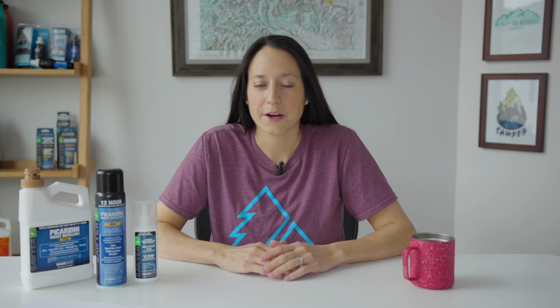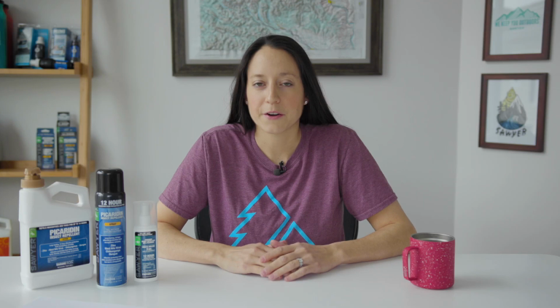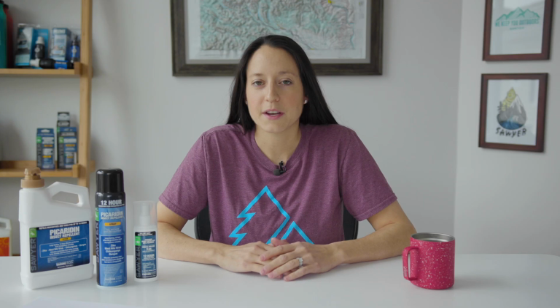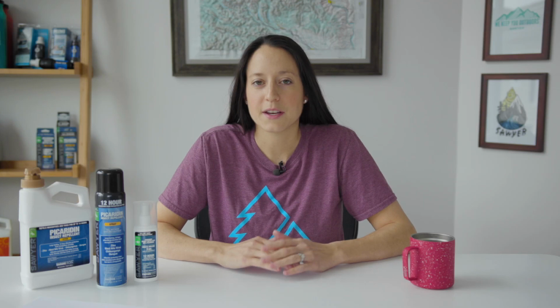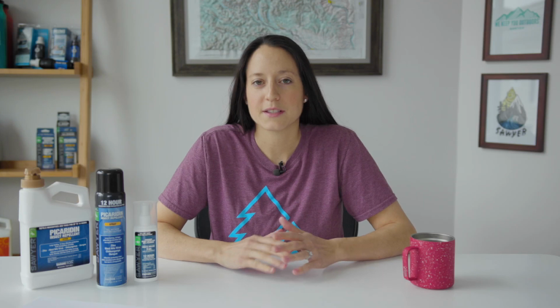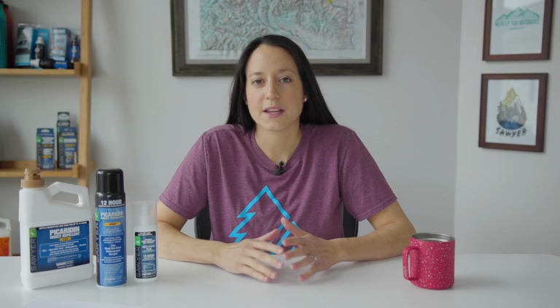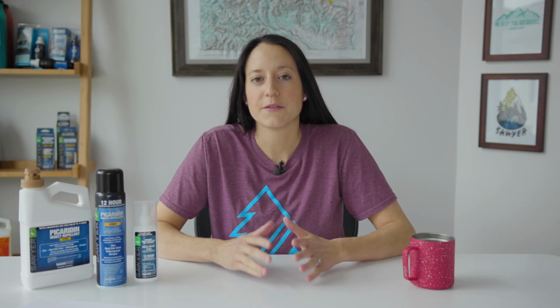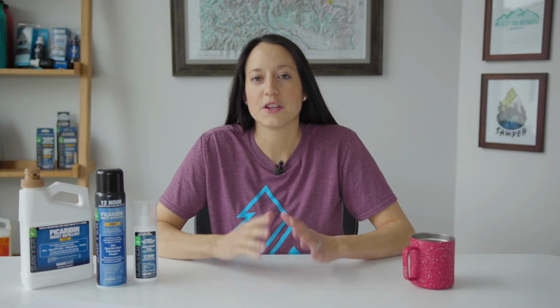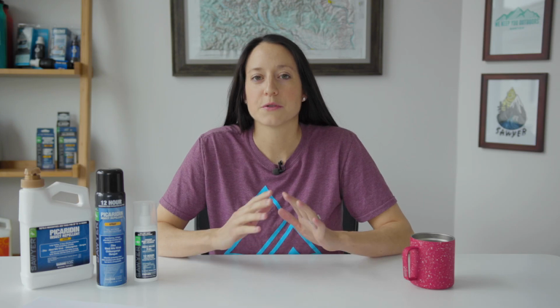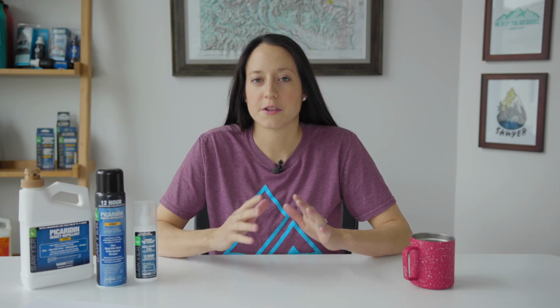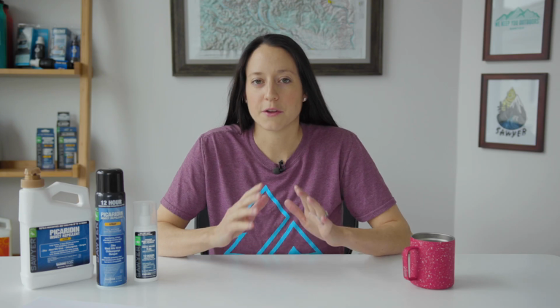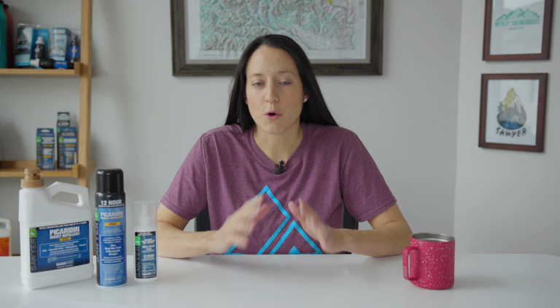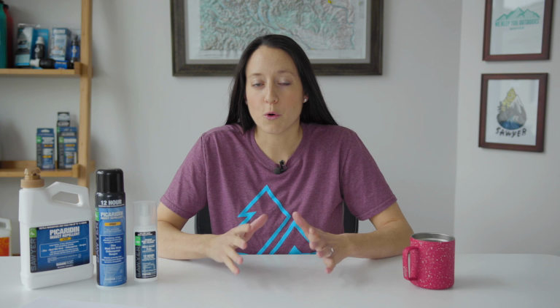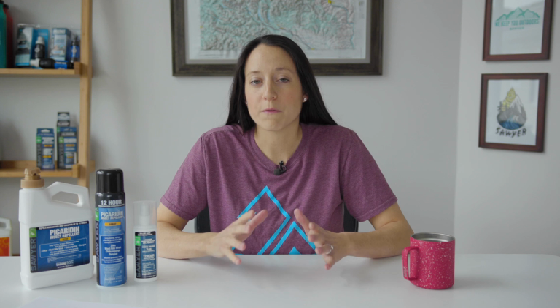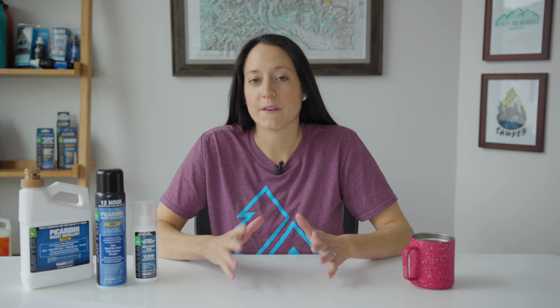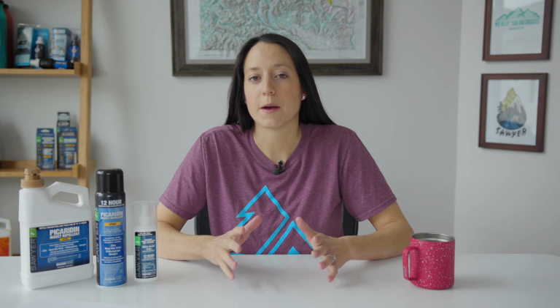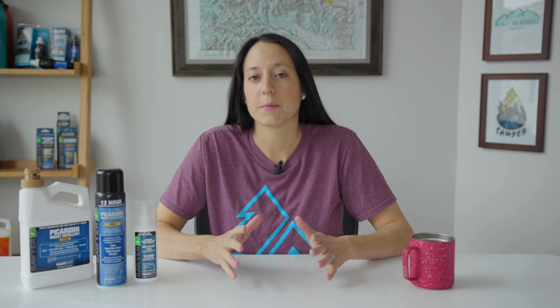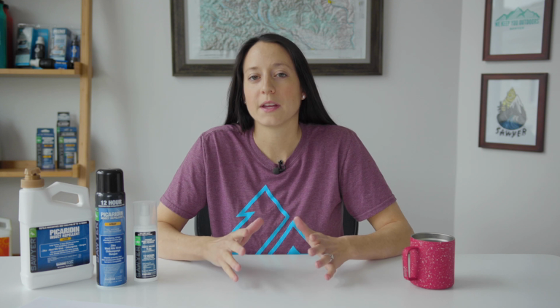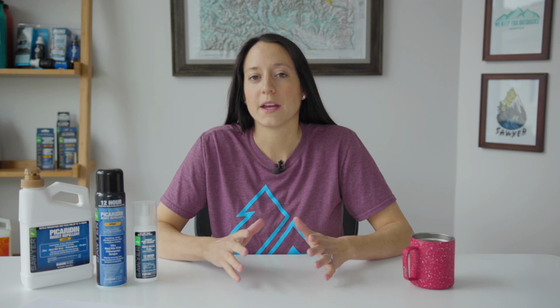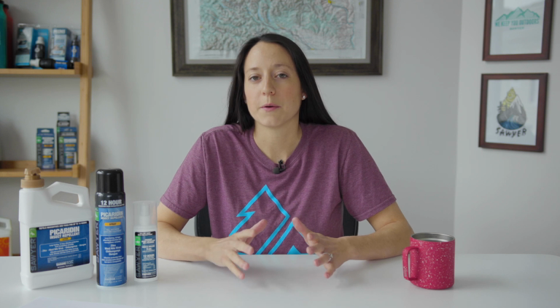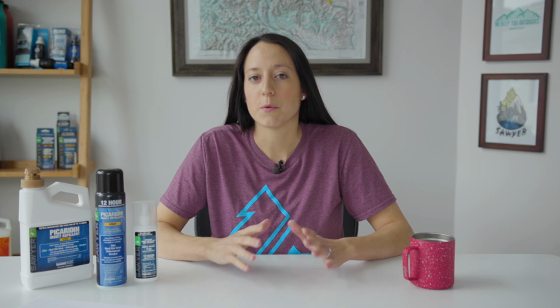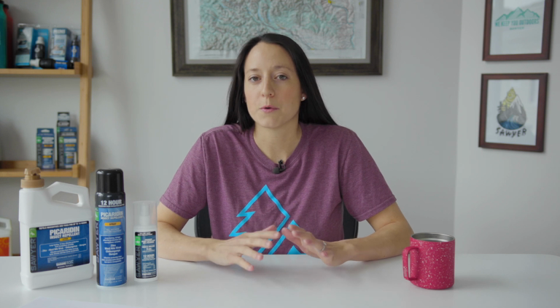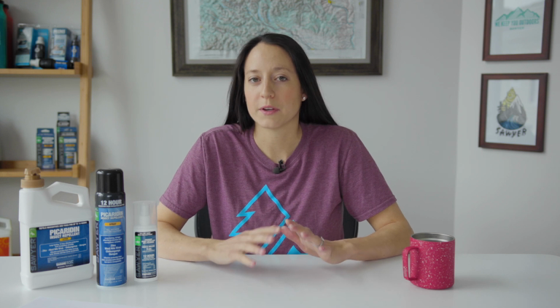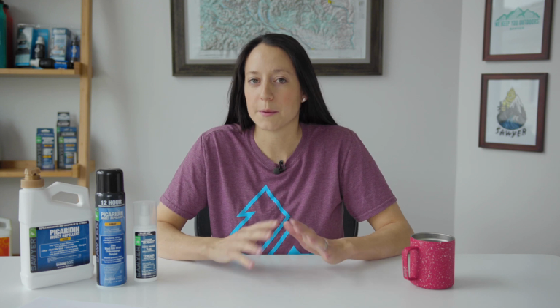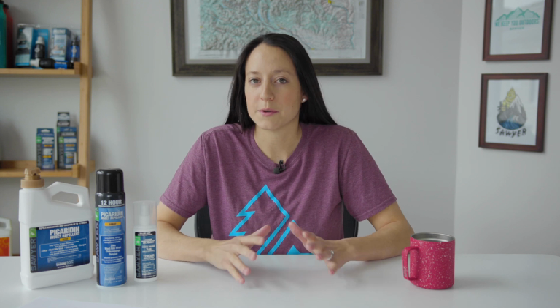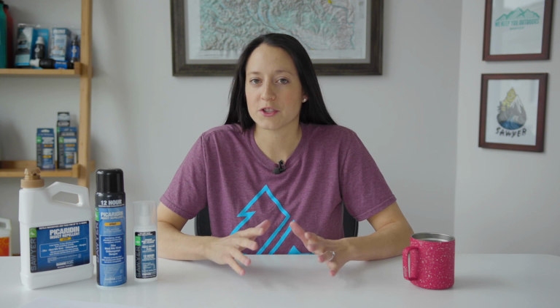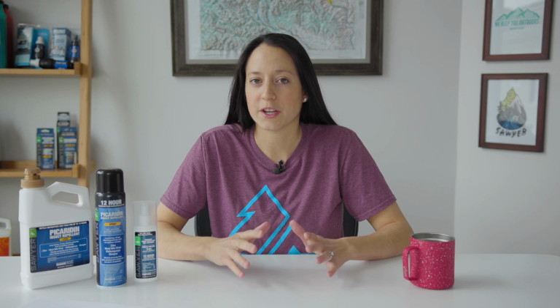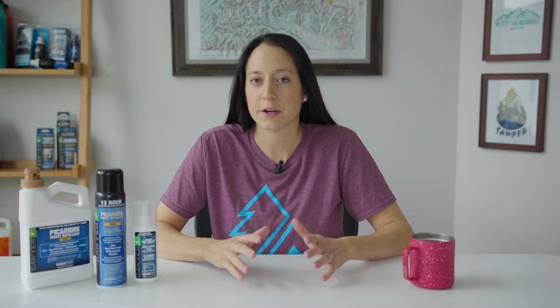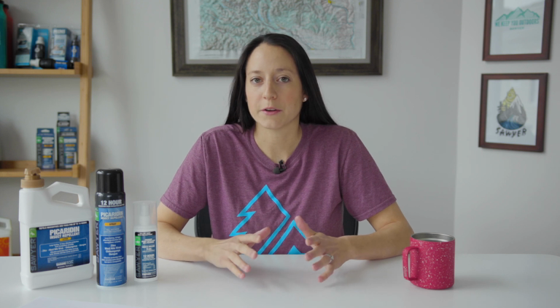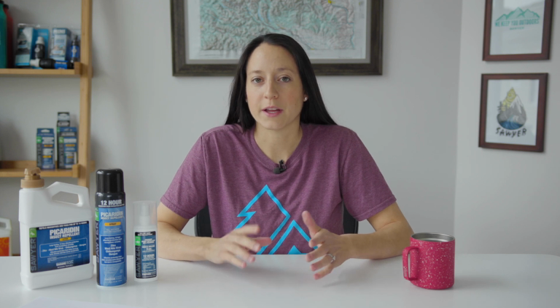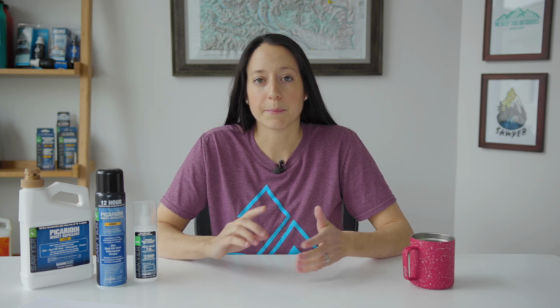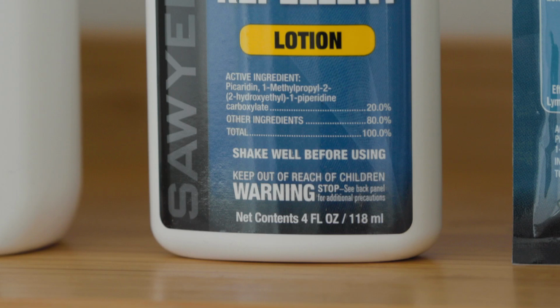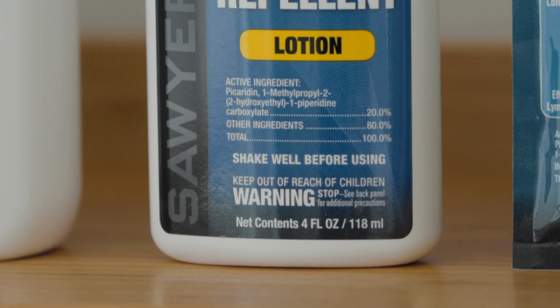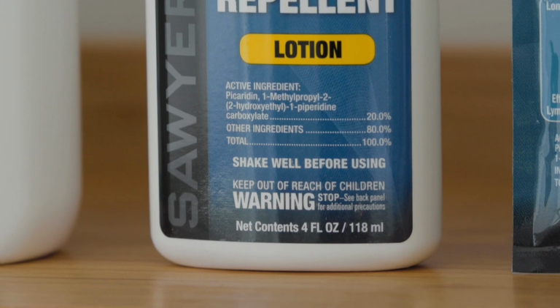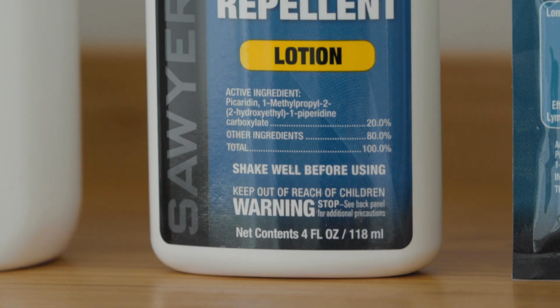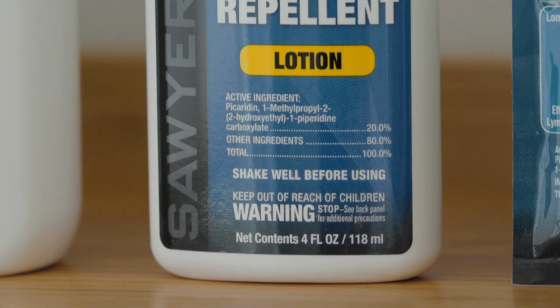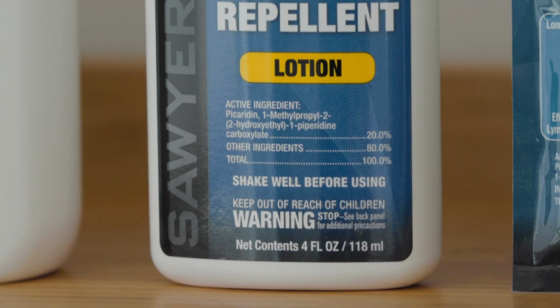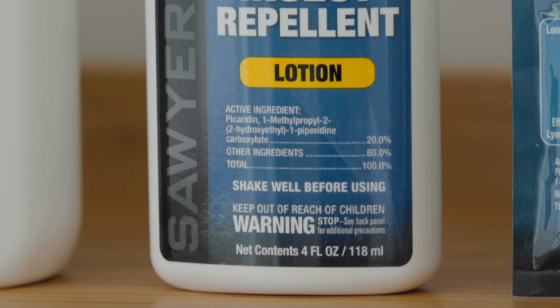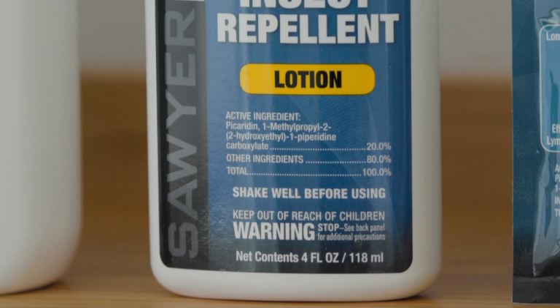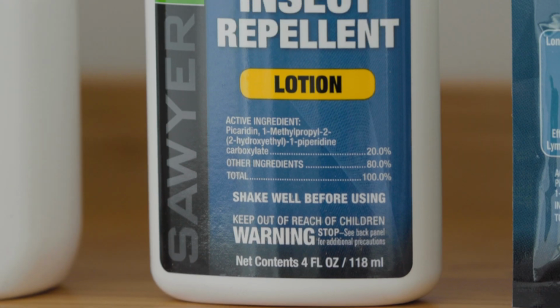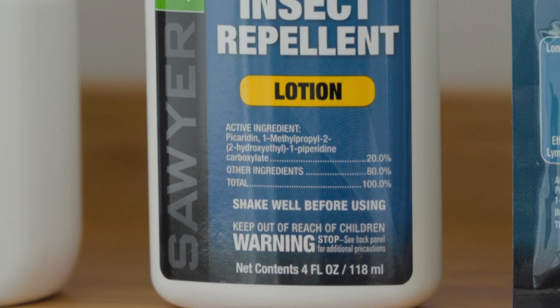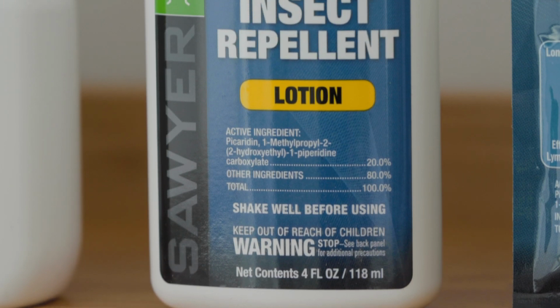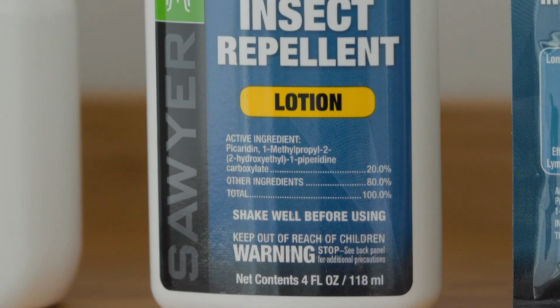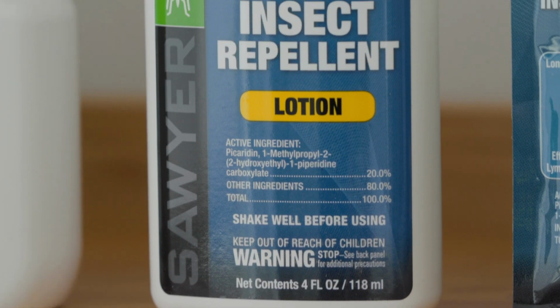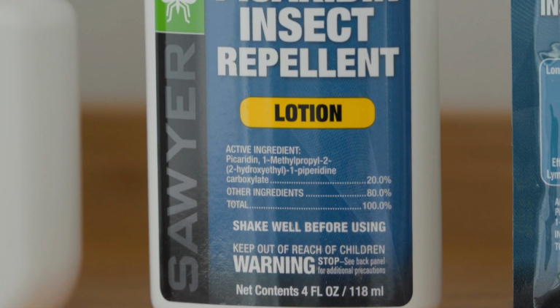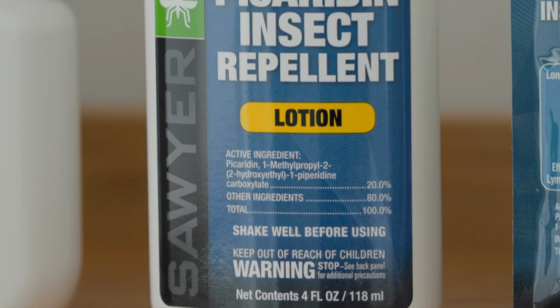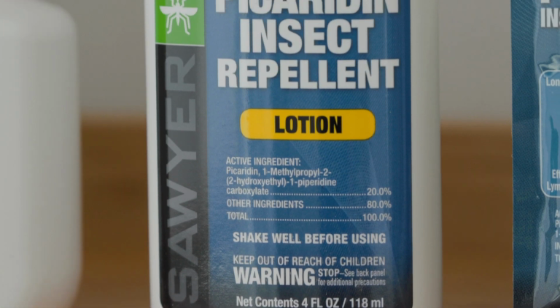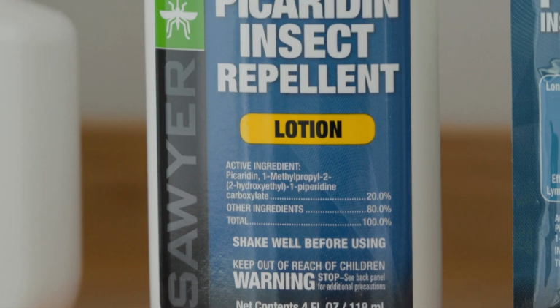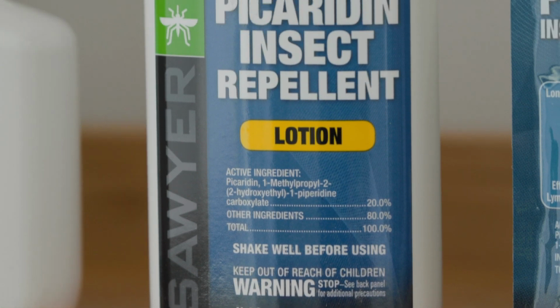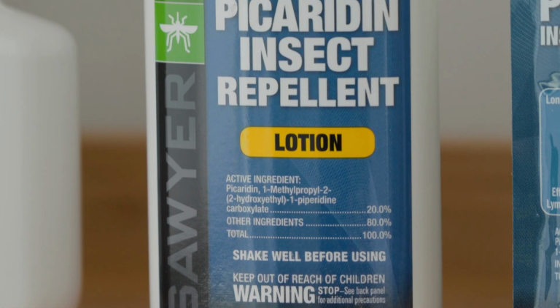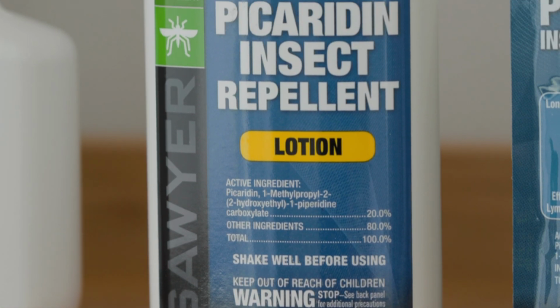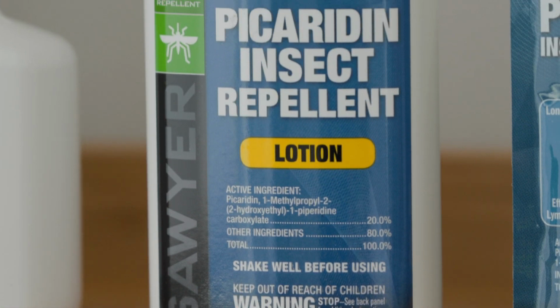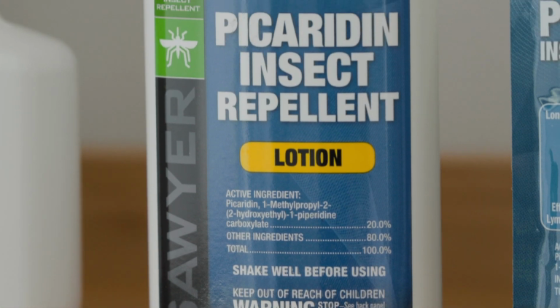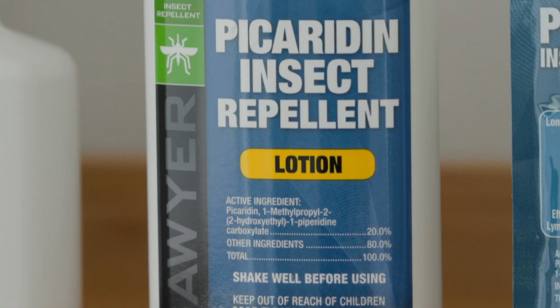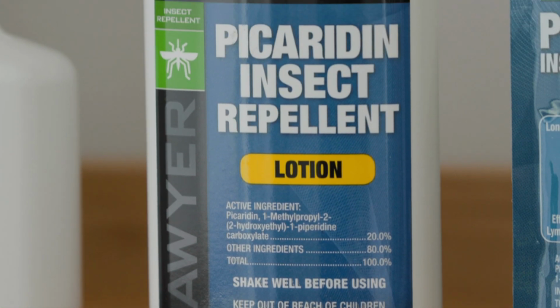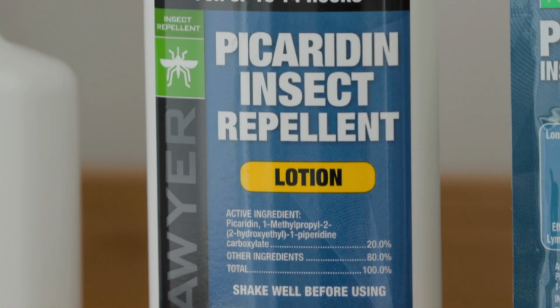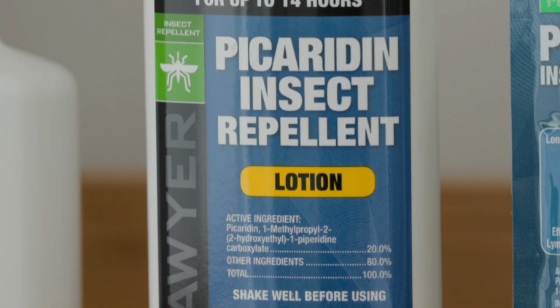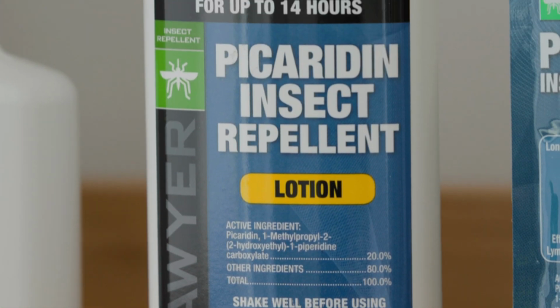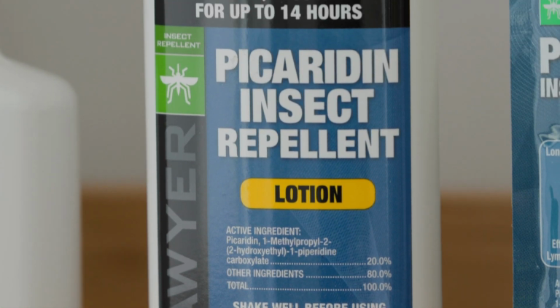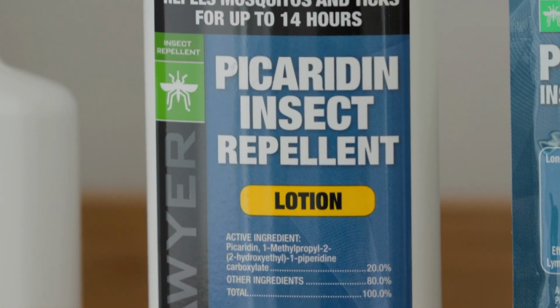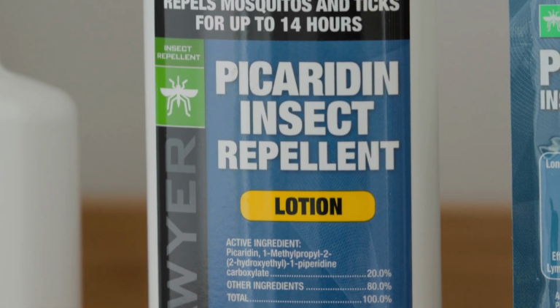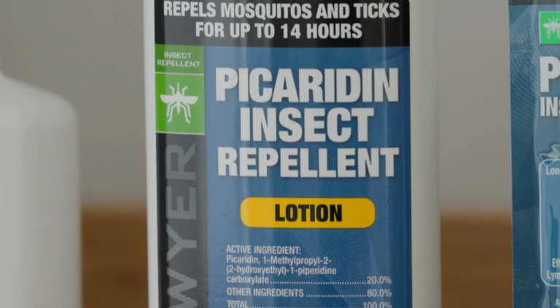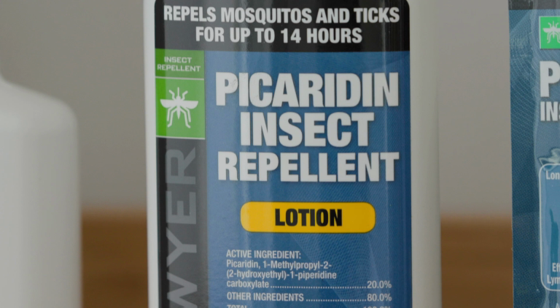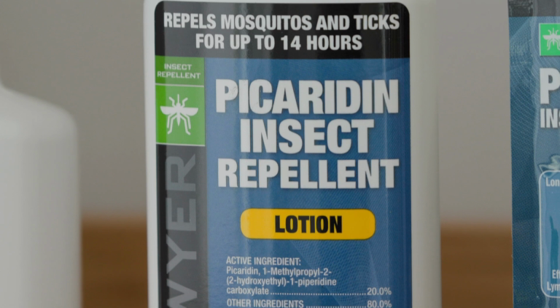Picaridin is safe to use on the whole family, and it won't damage gear like backpacks, sunglasses, fishing lines, or synthetic fabrics.